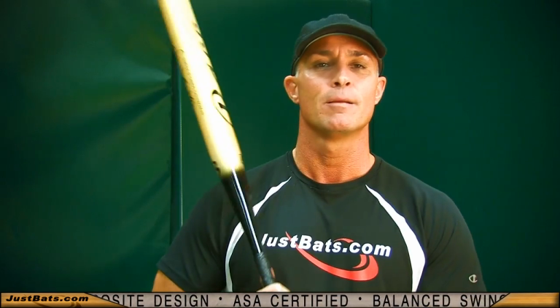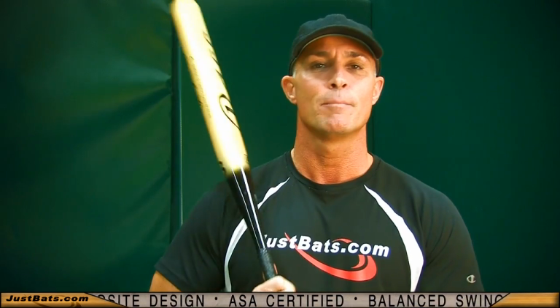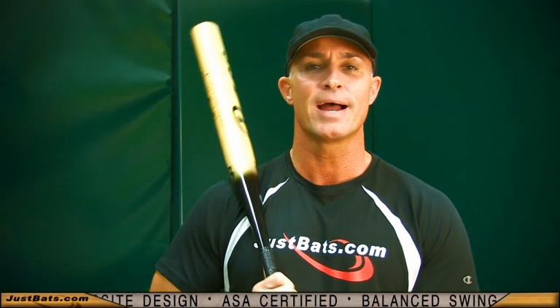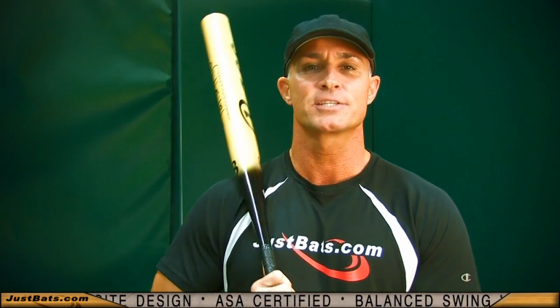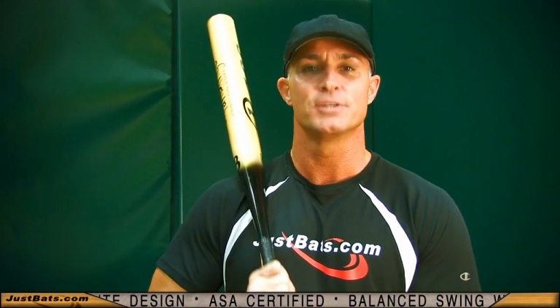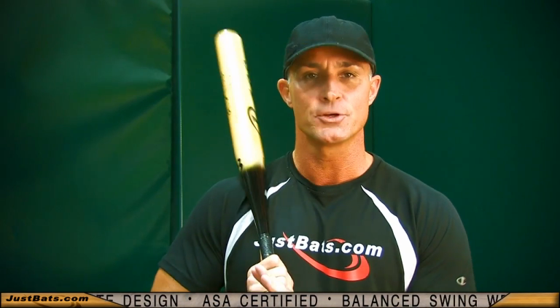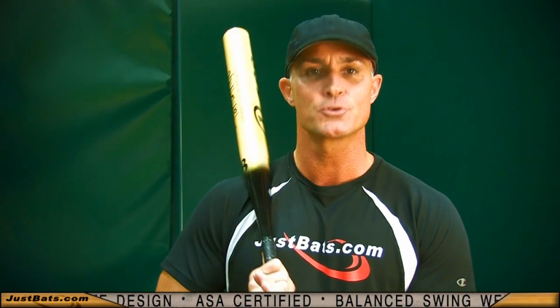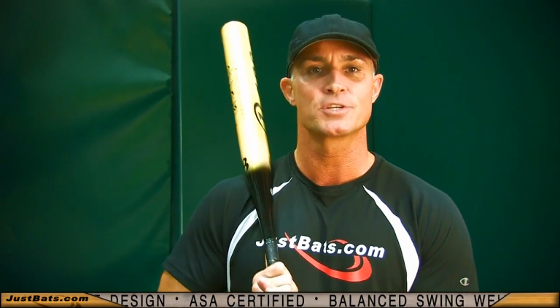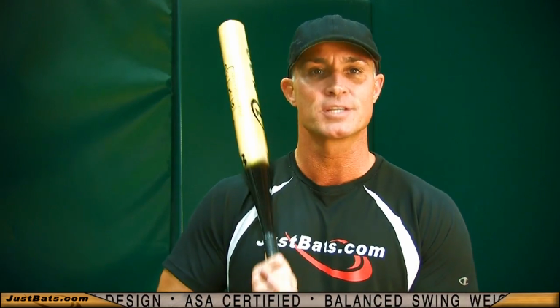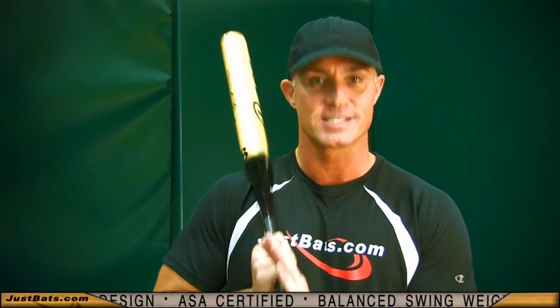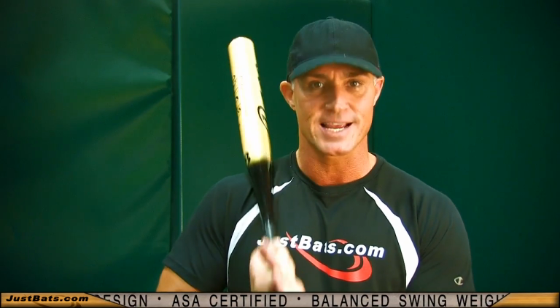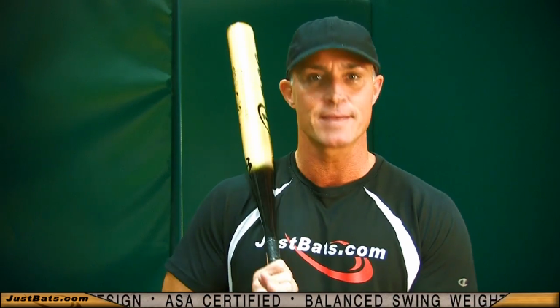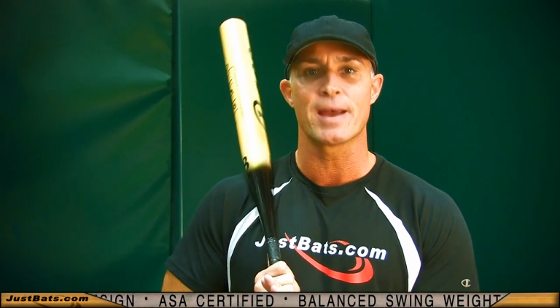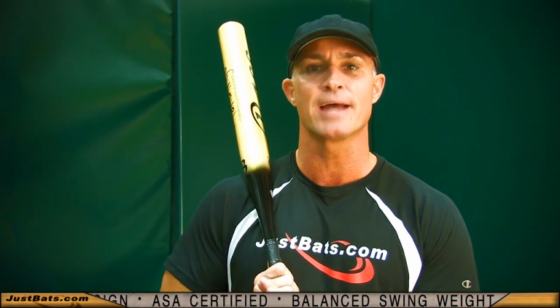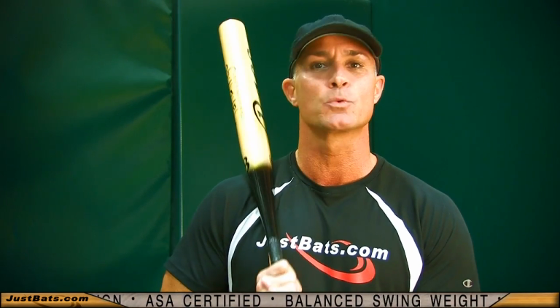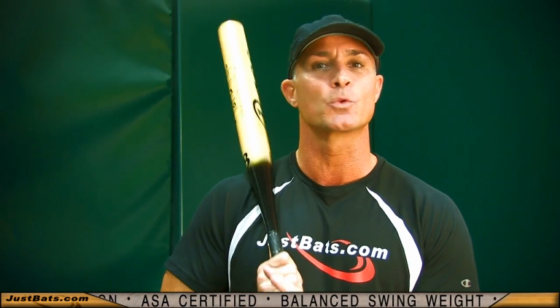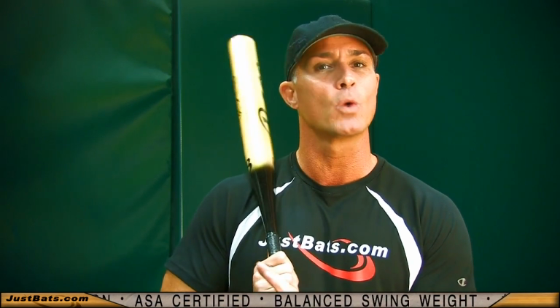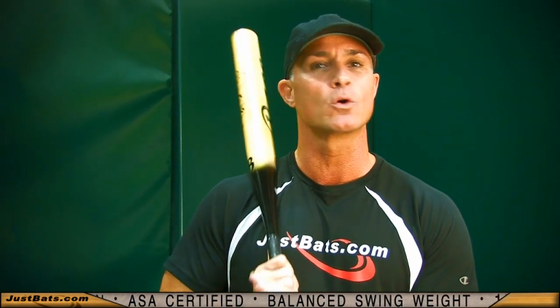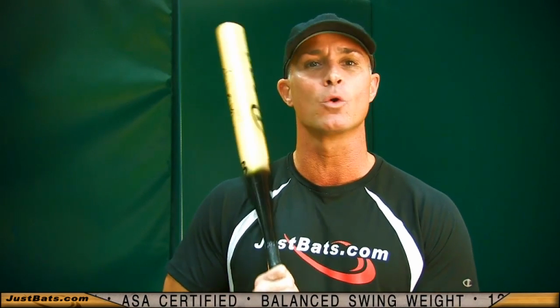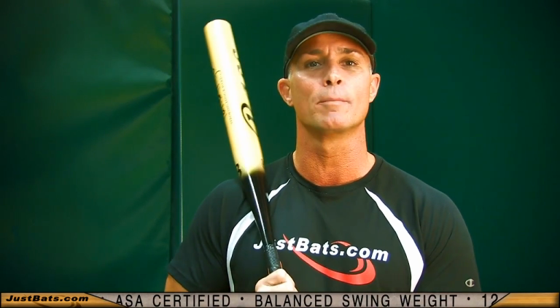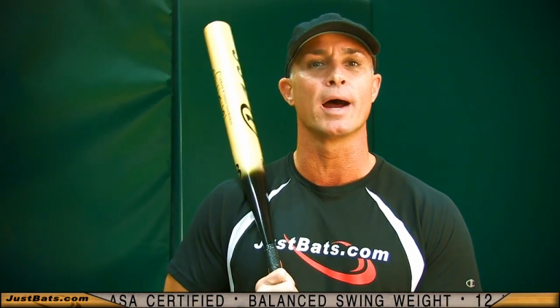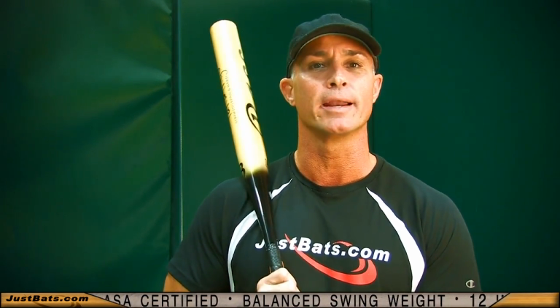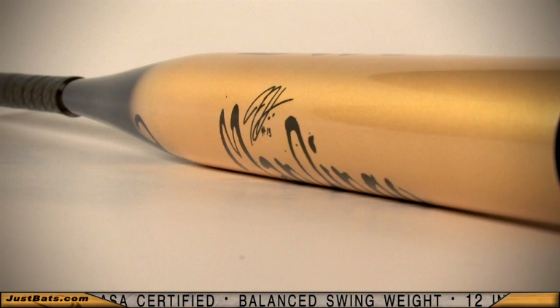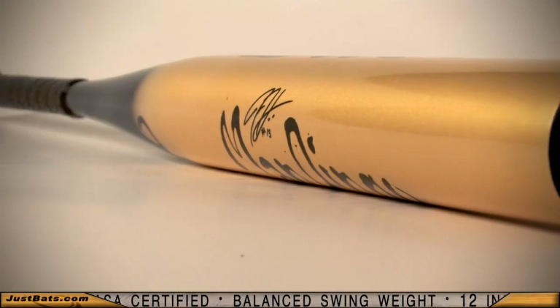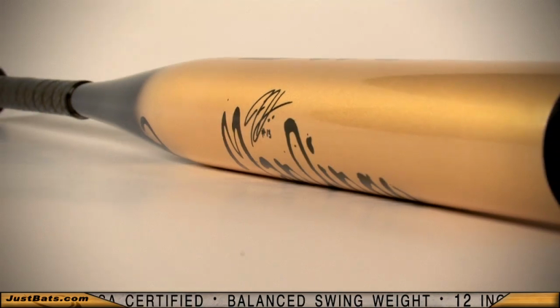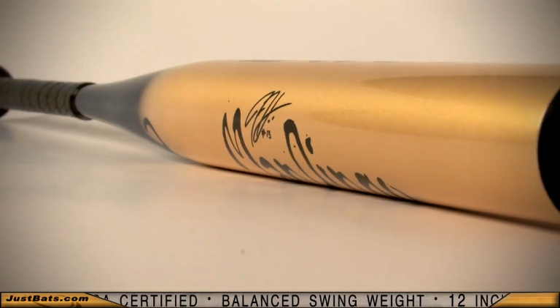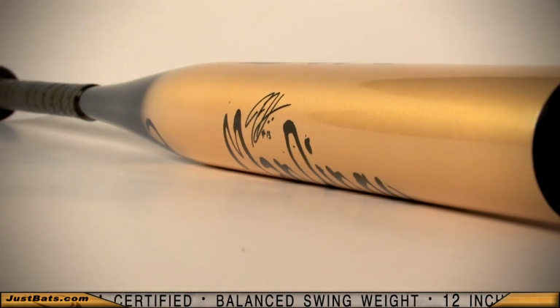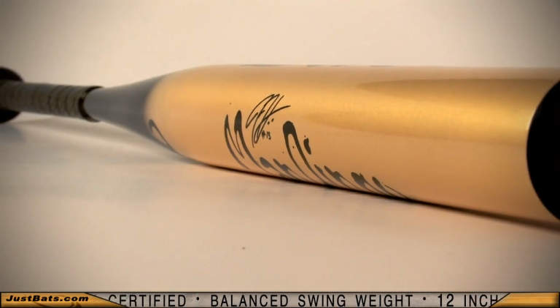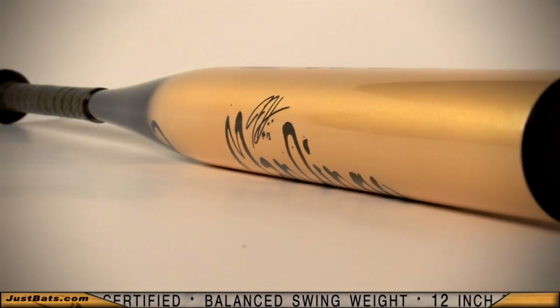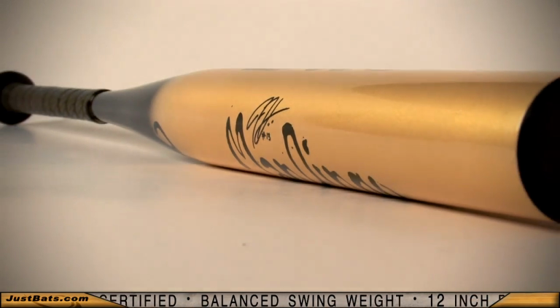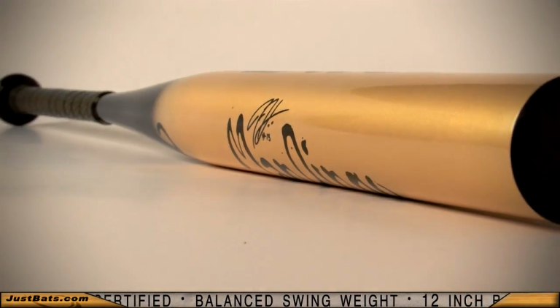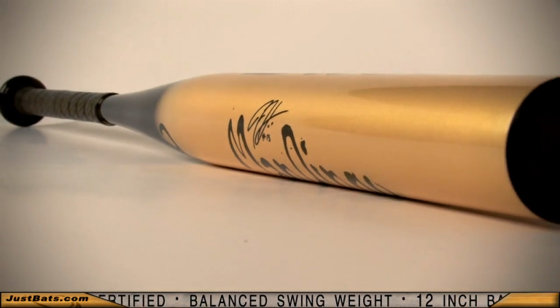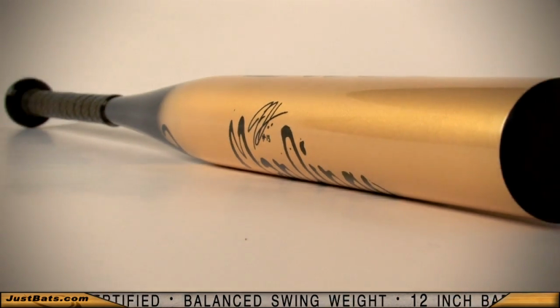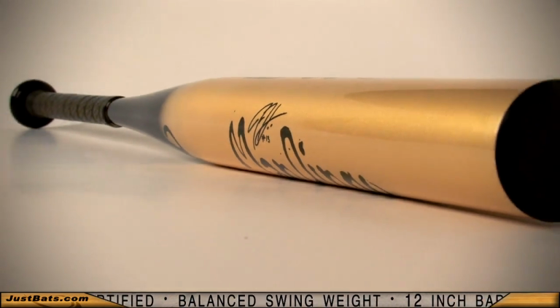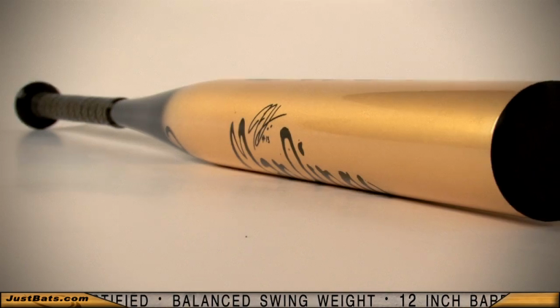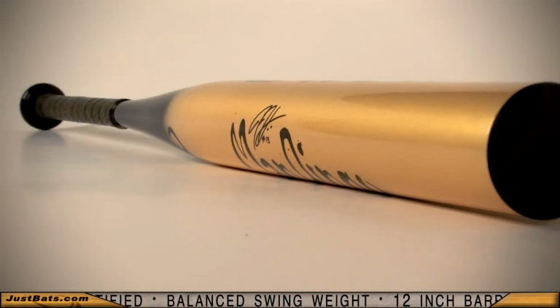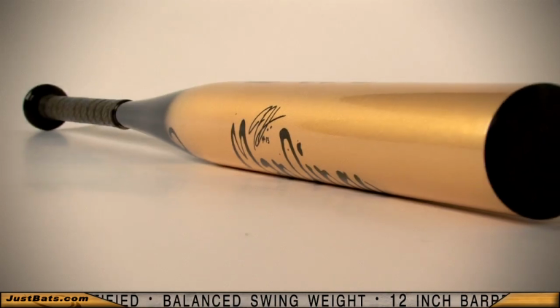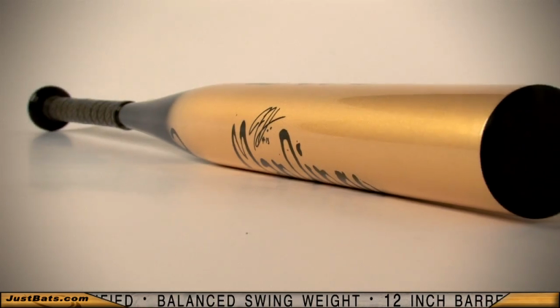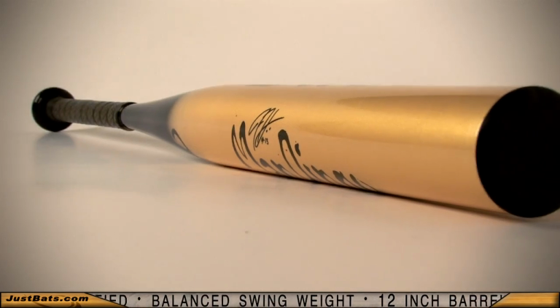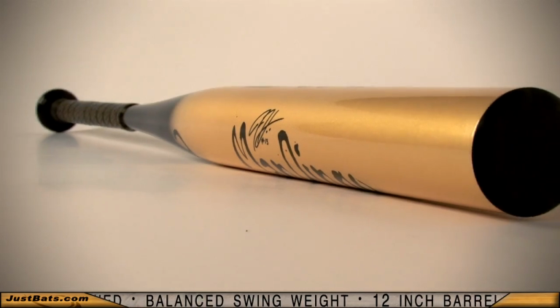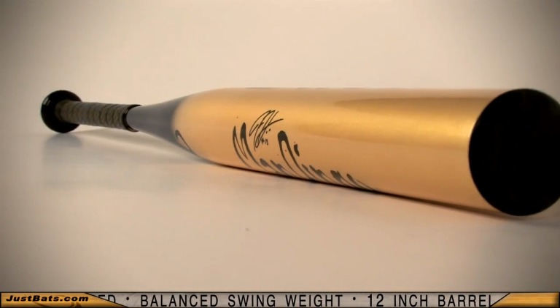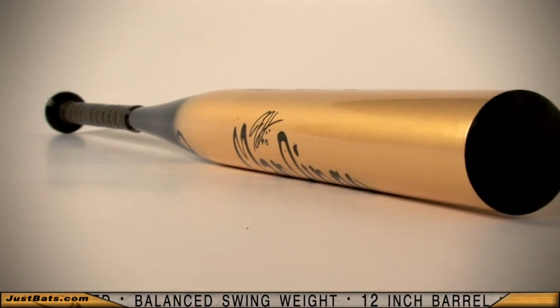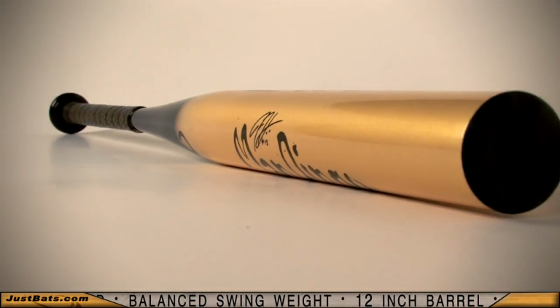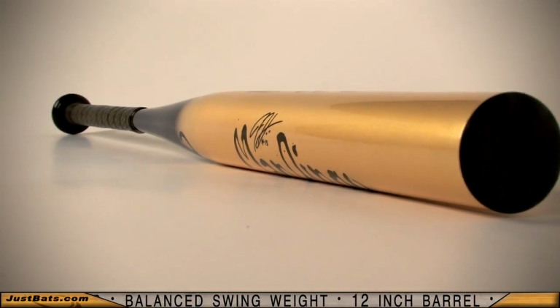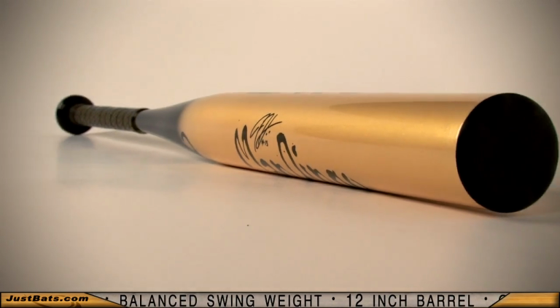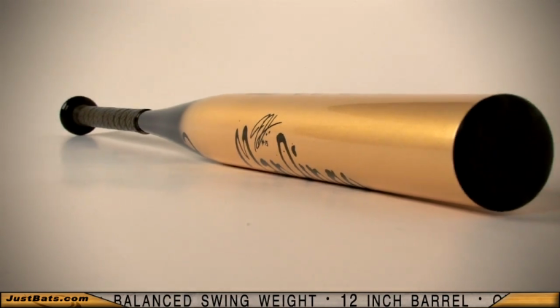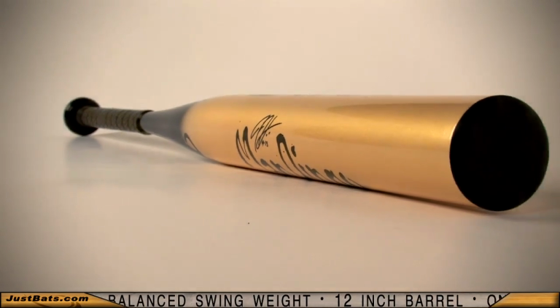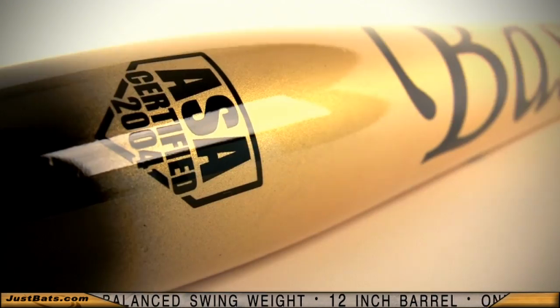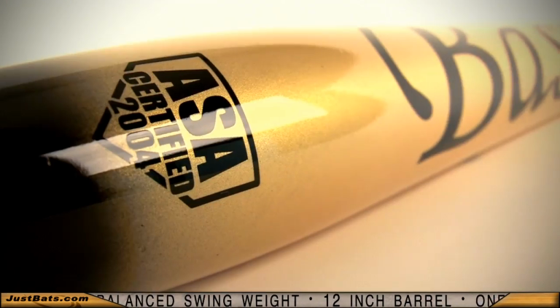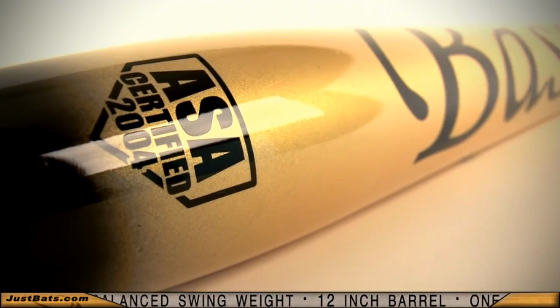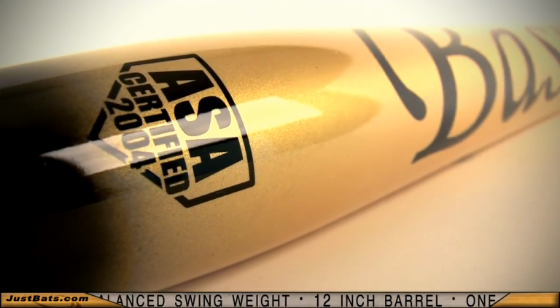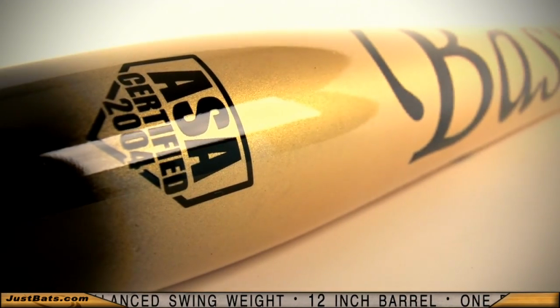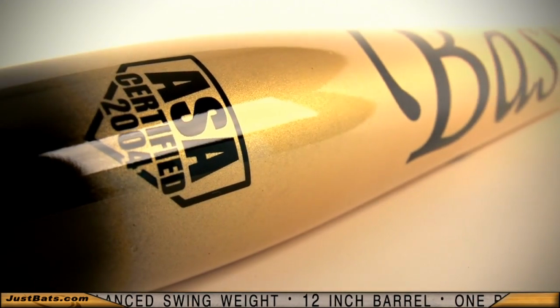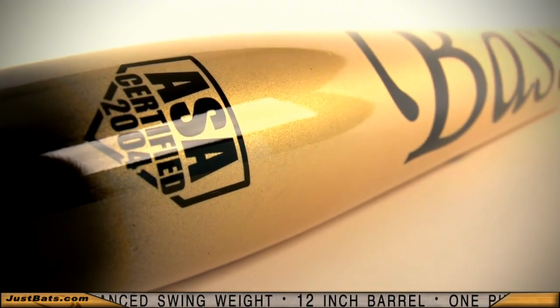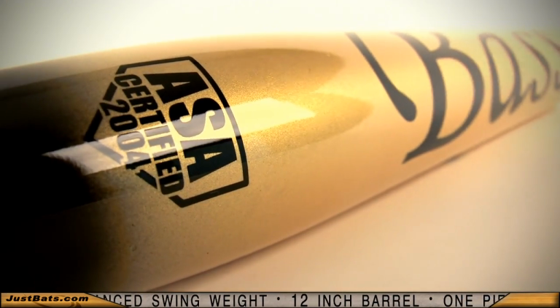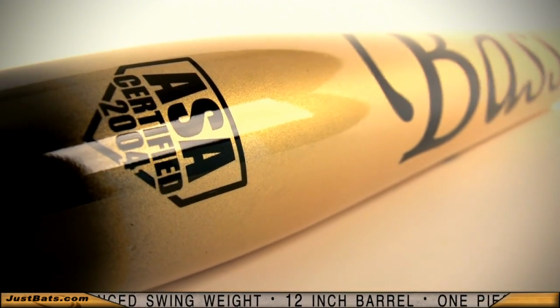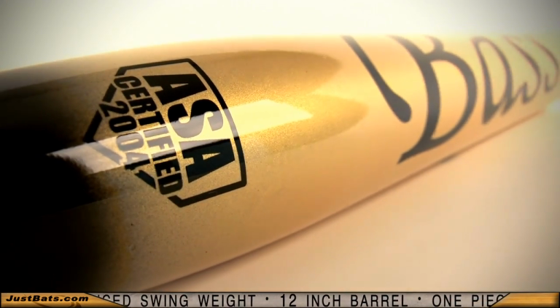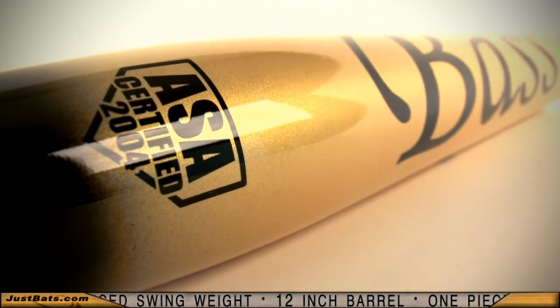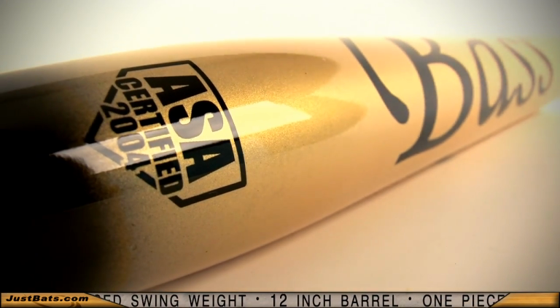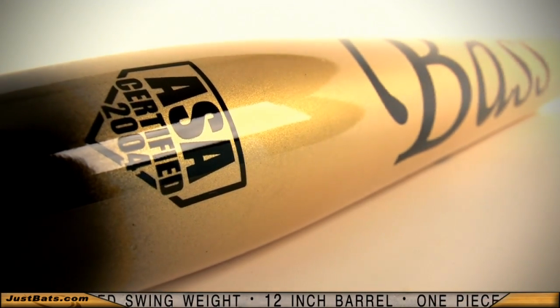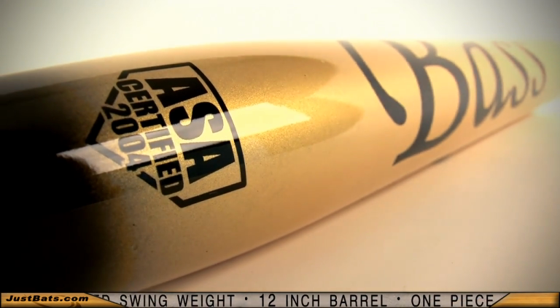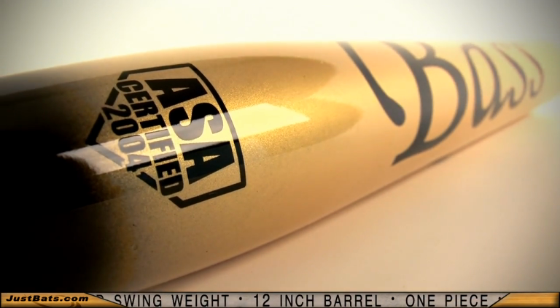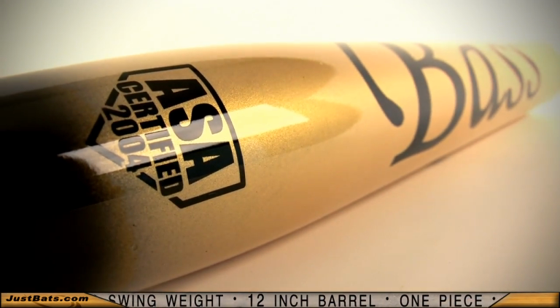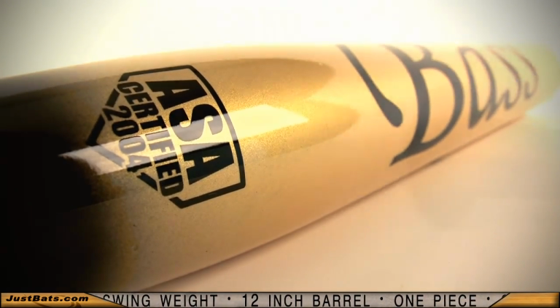Bass continues to design bats with one goal in mind: to have the hottest bats on the market. They teamed up with Jeff Hall to produce this limited edition ASA bat.